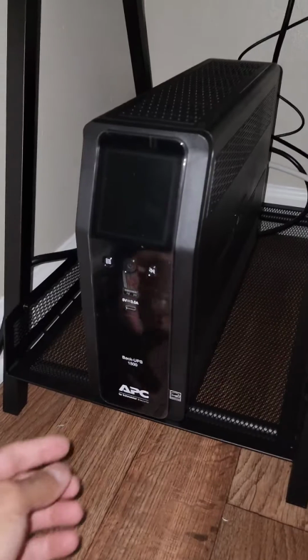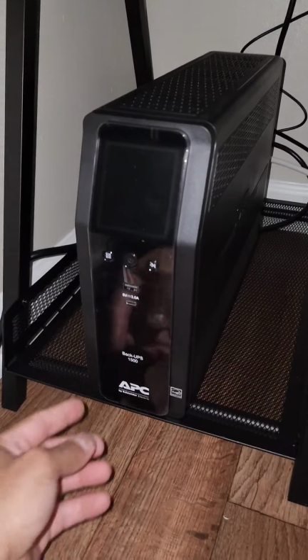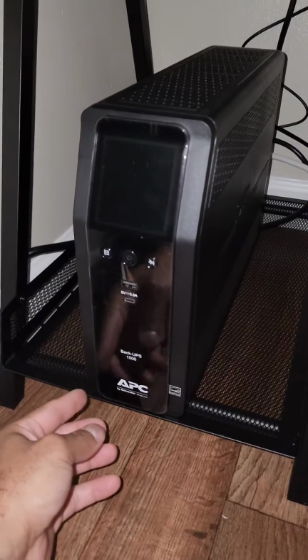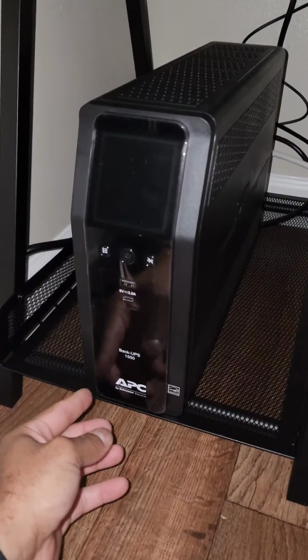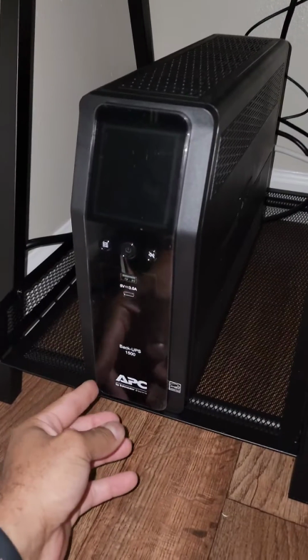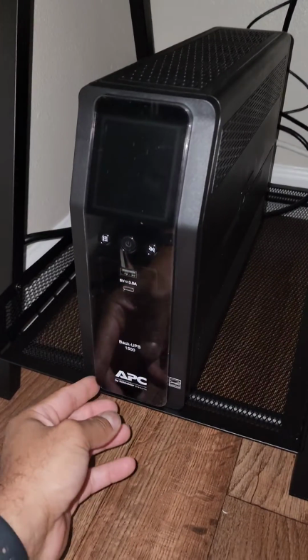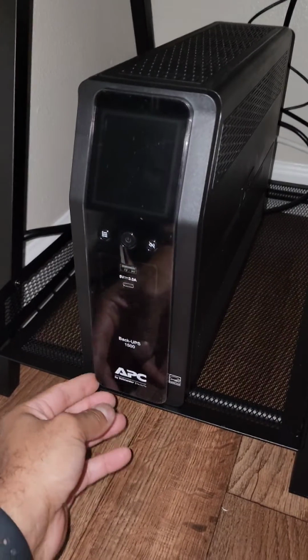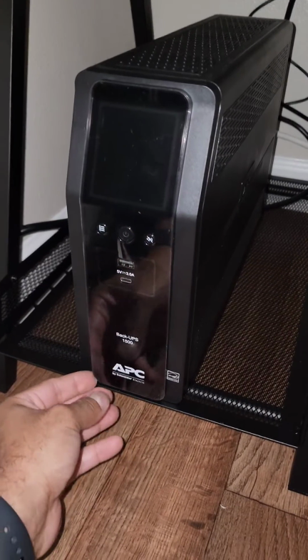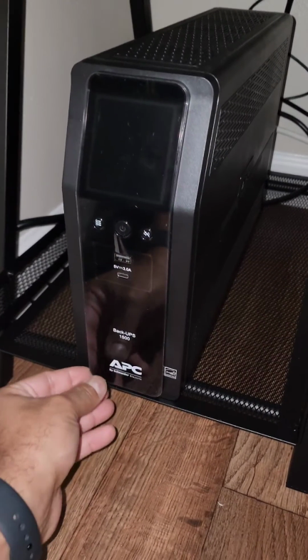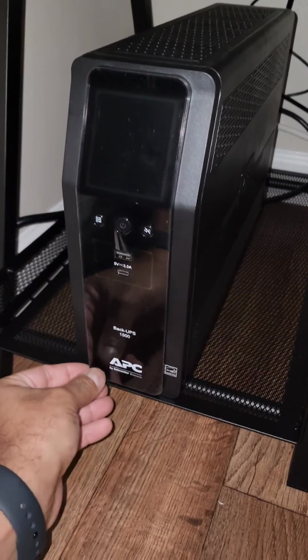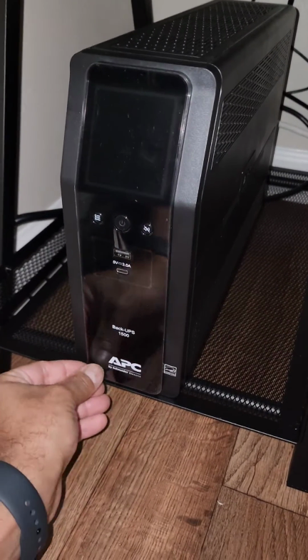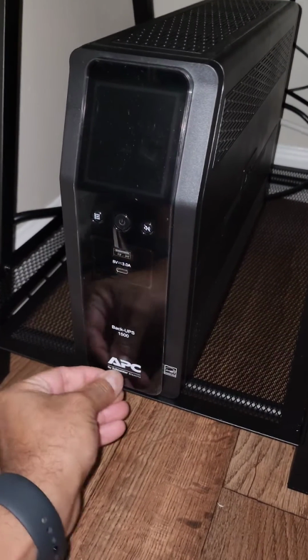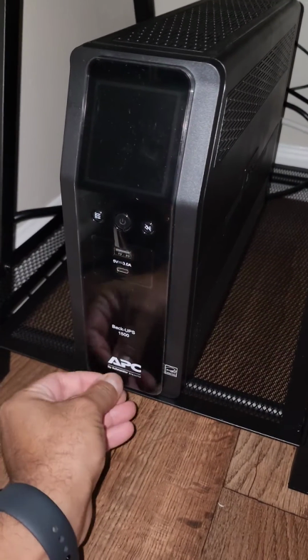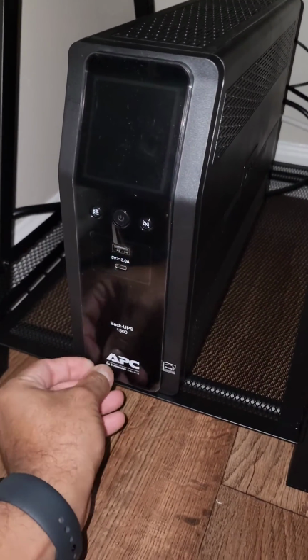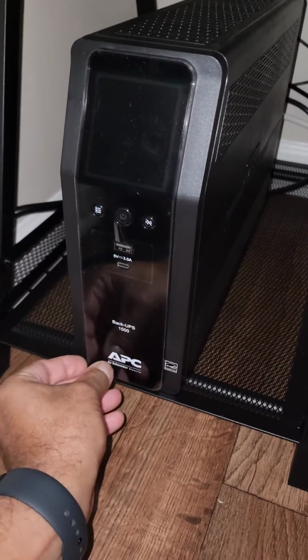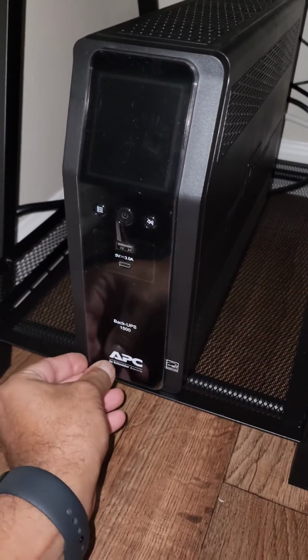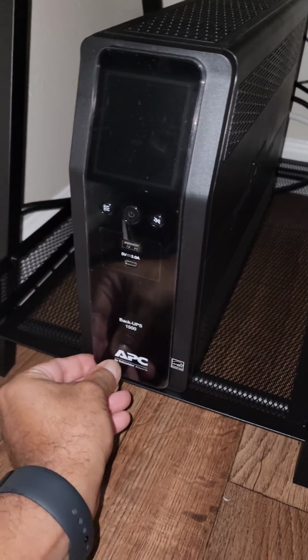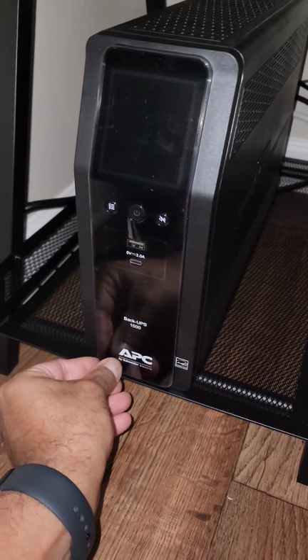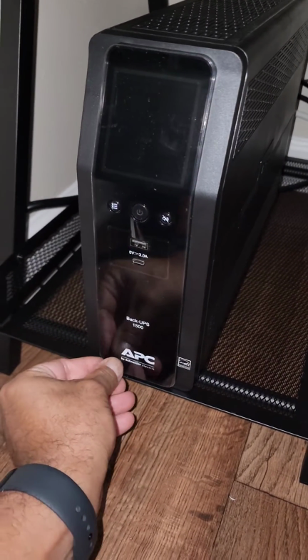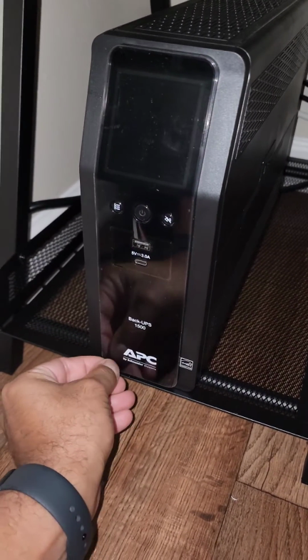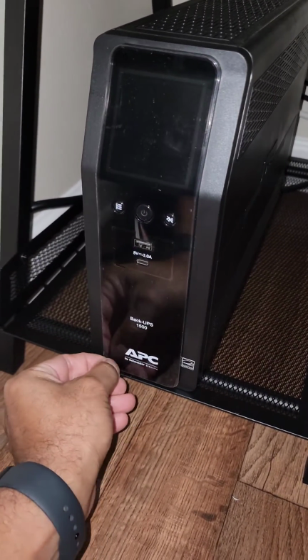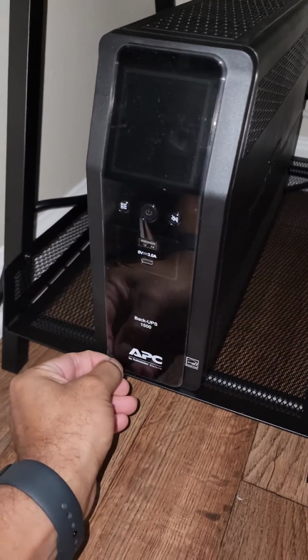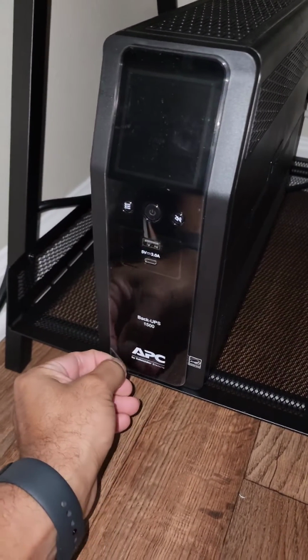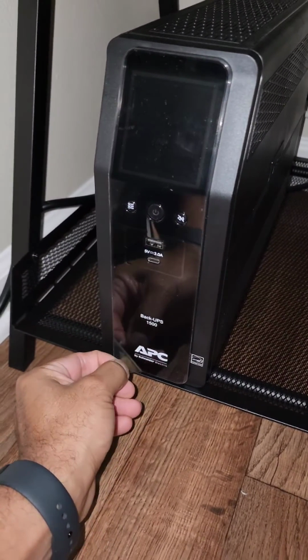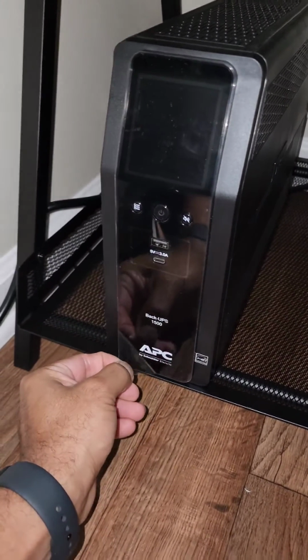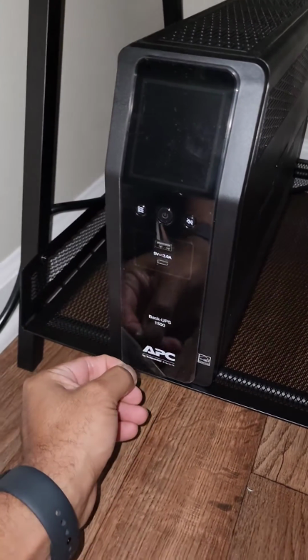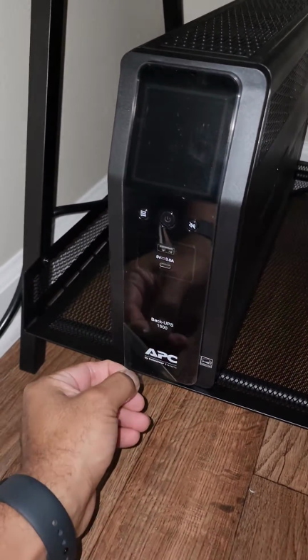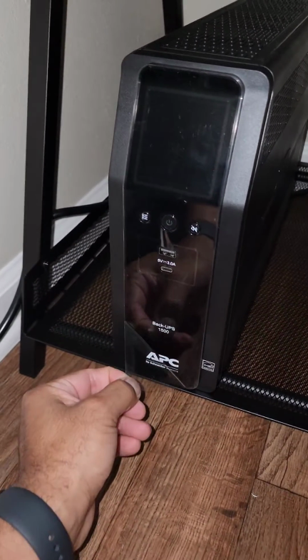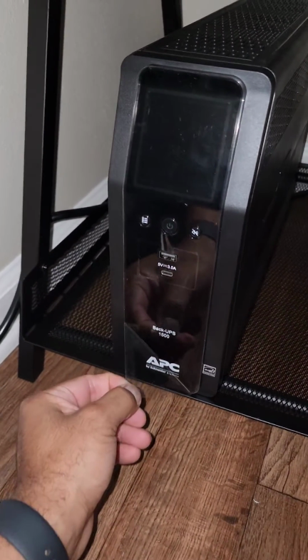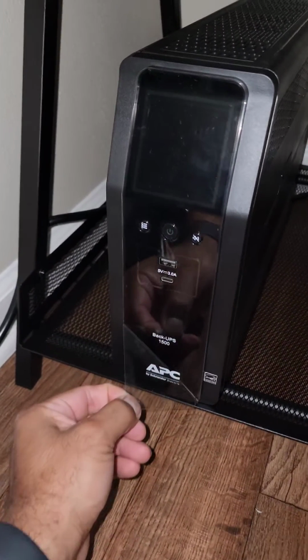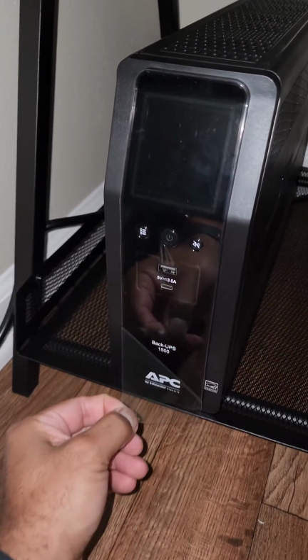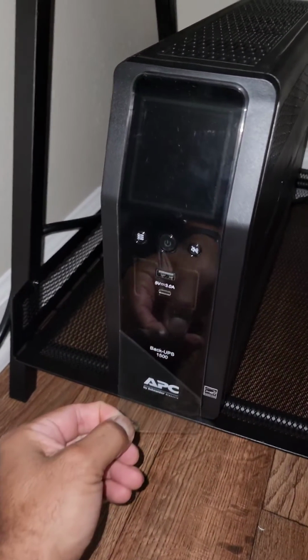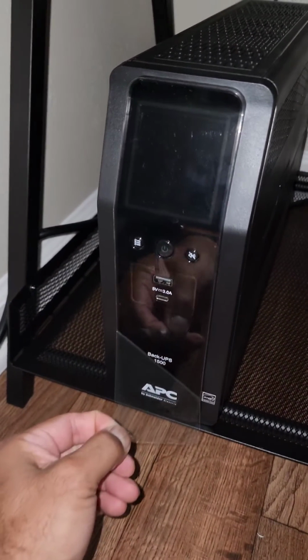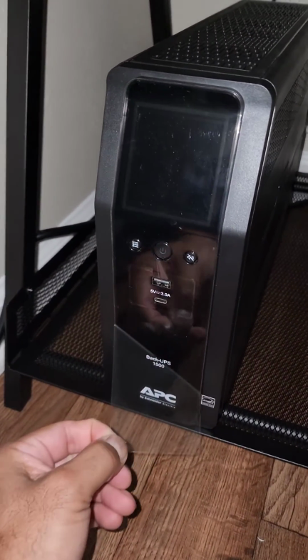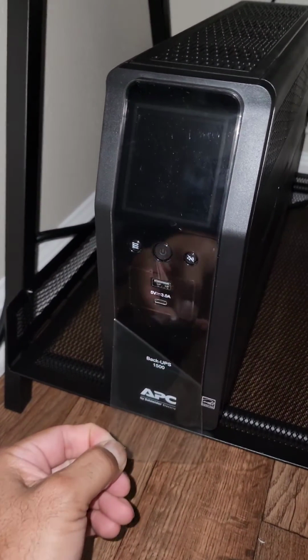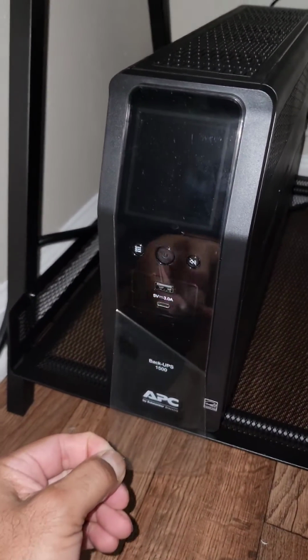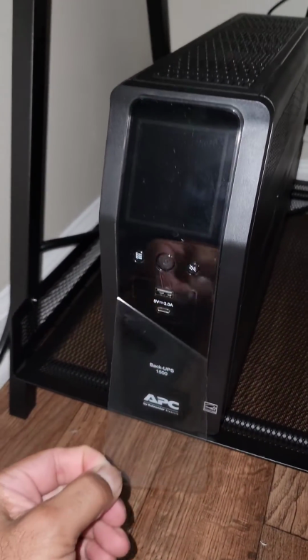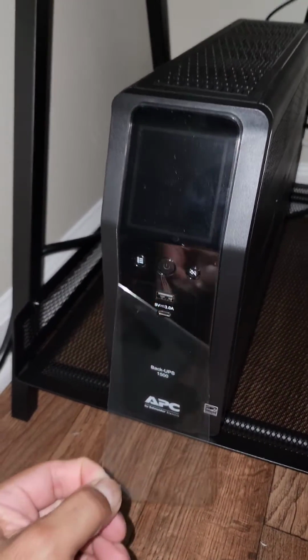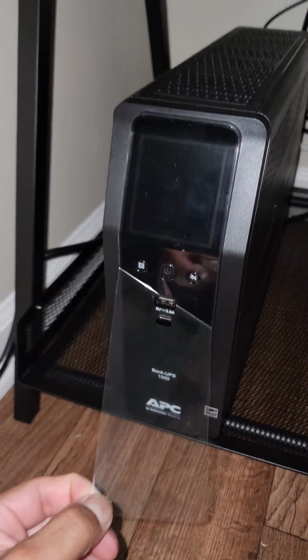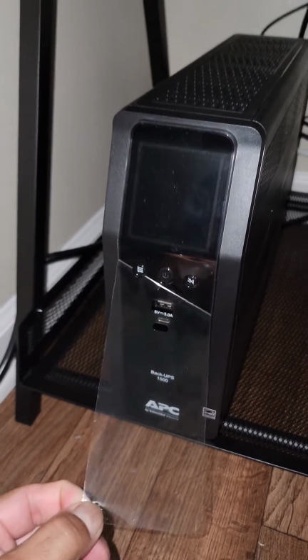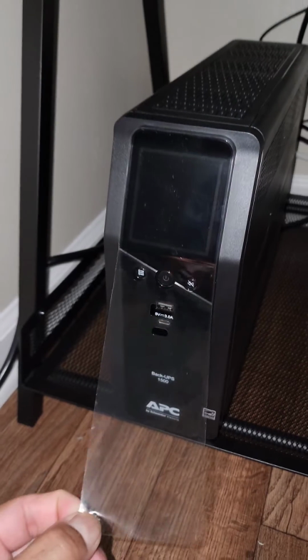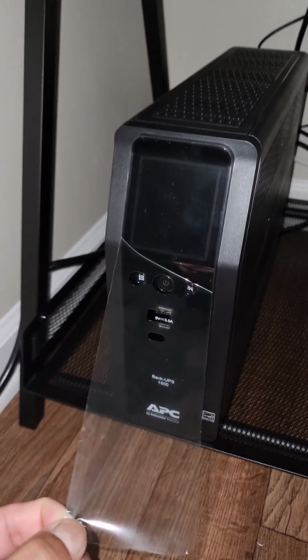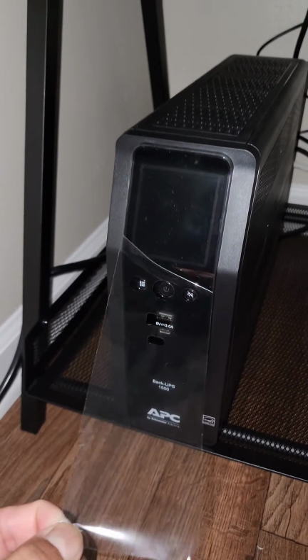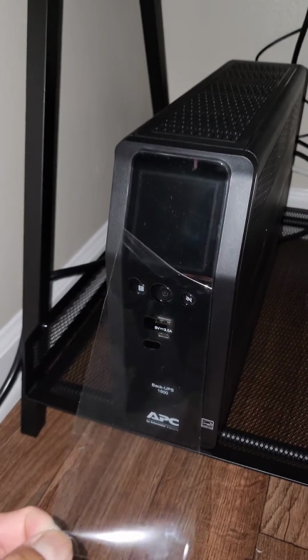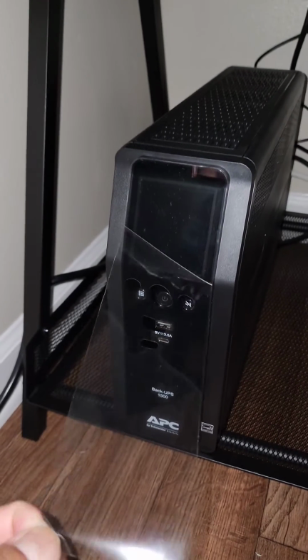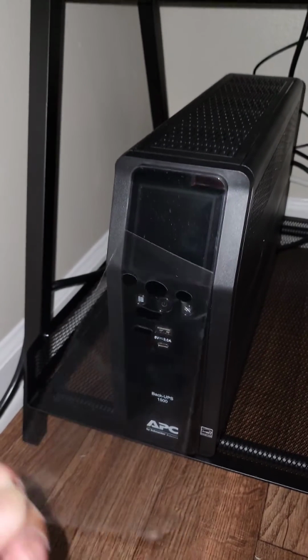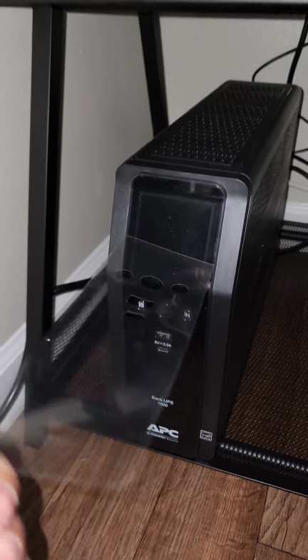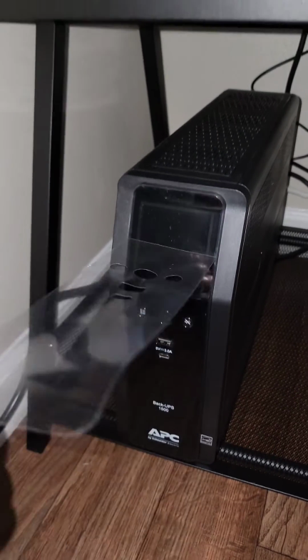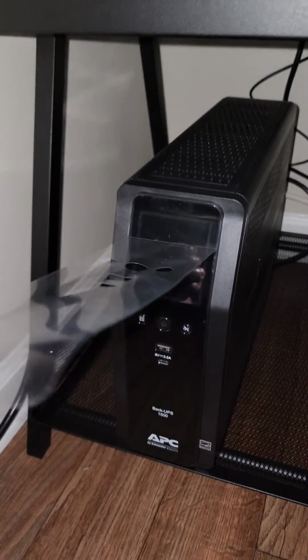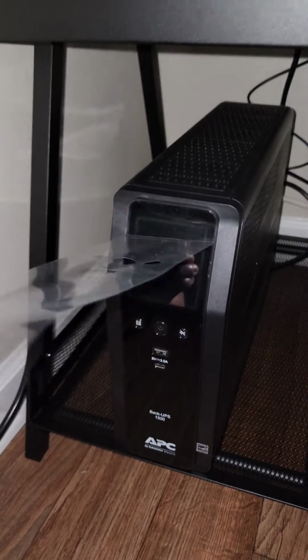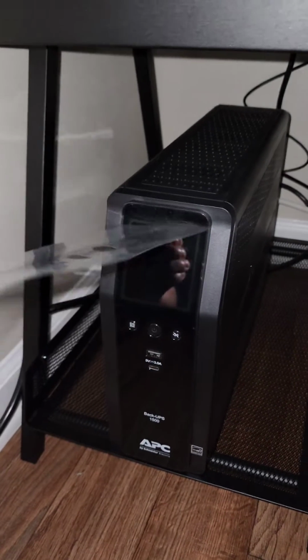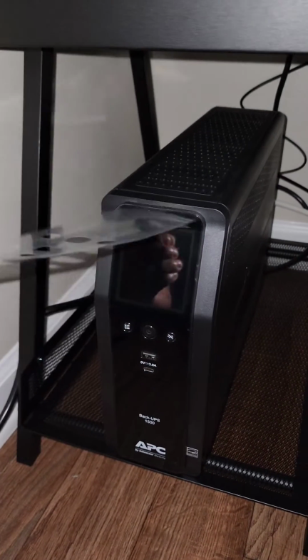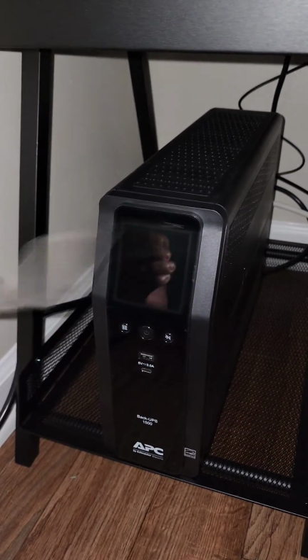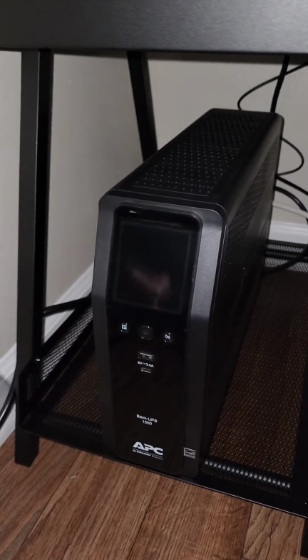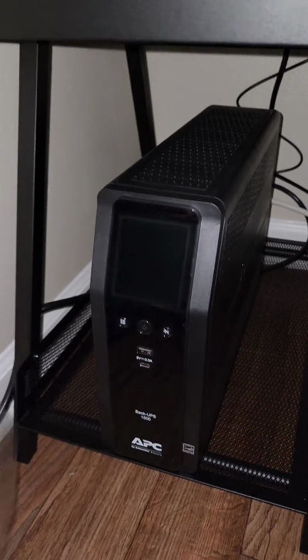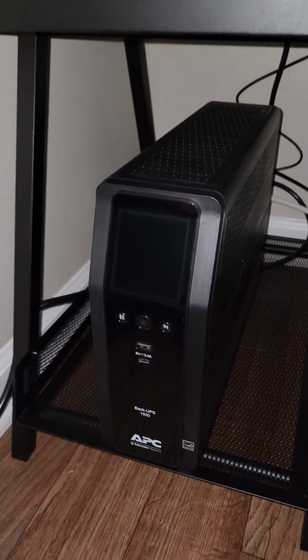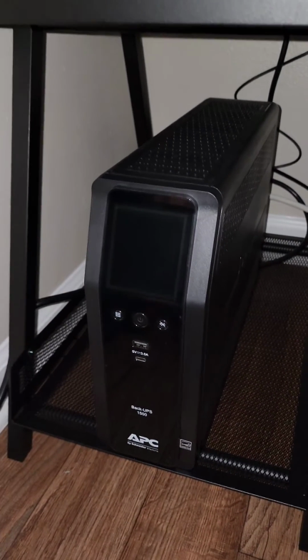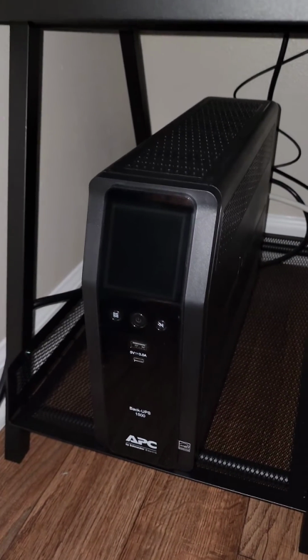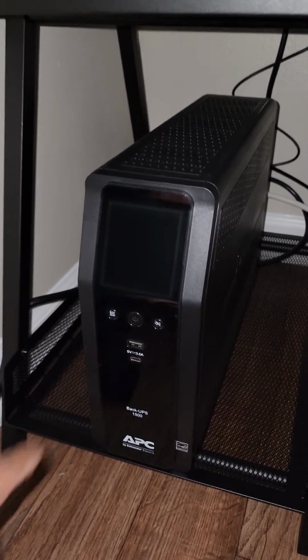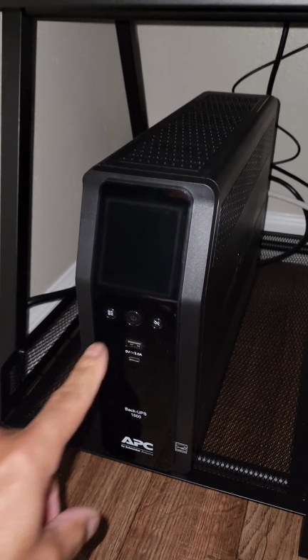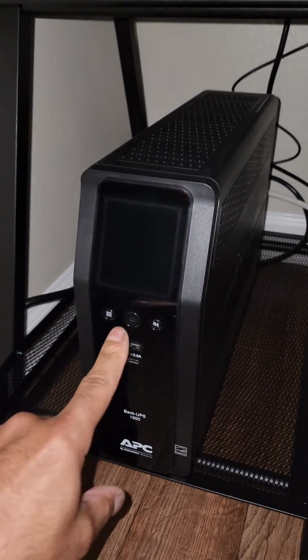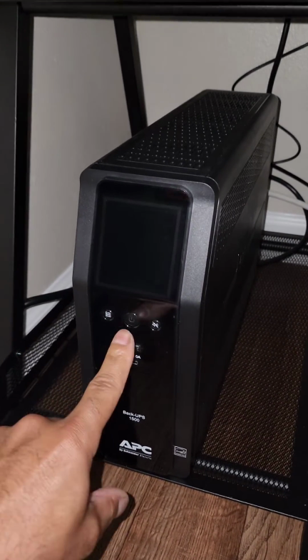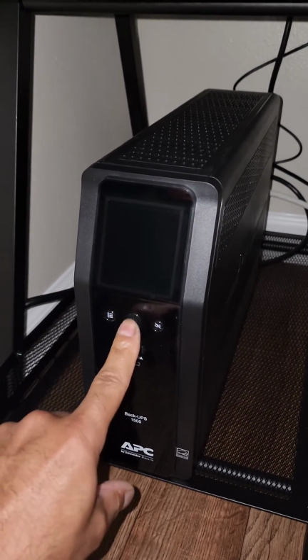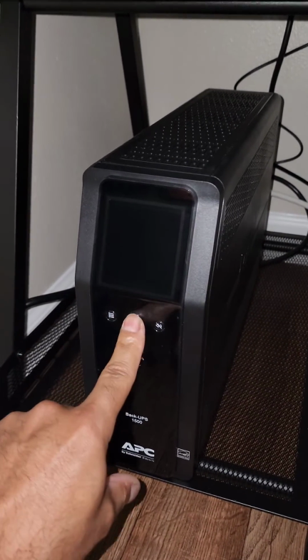And here we have the good old peel. Fantastic.